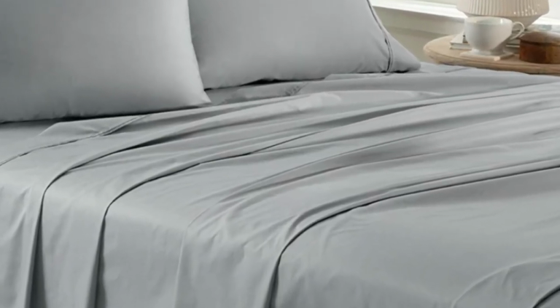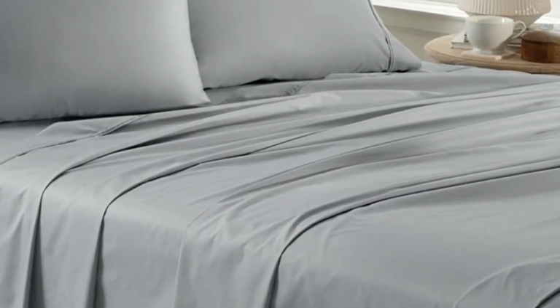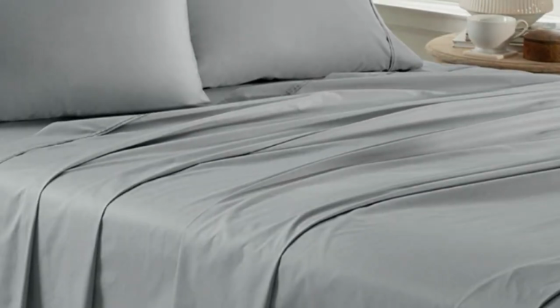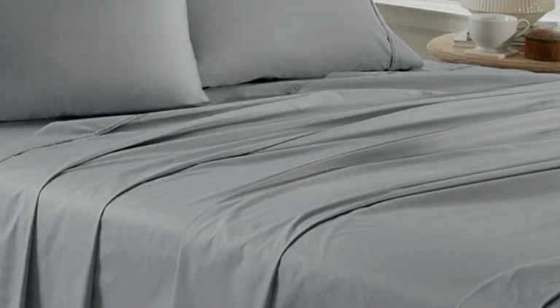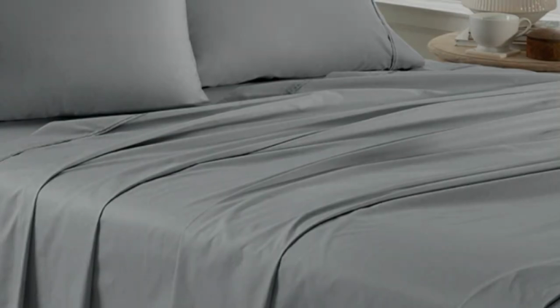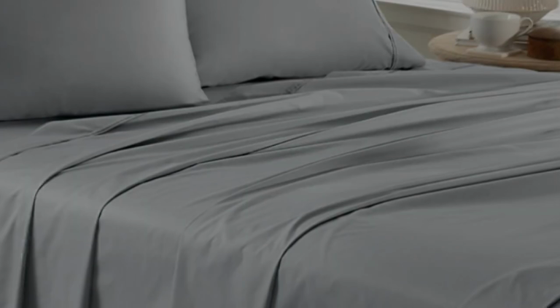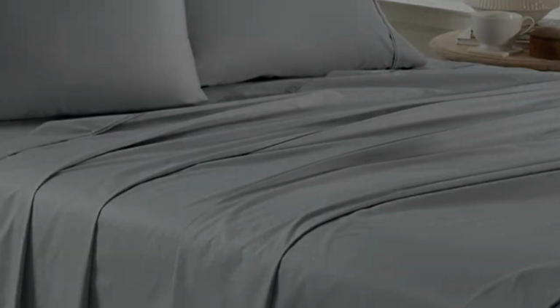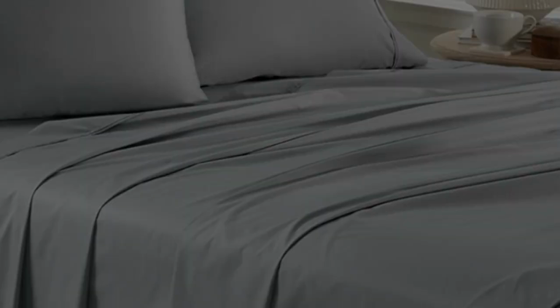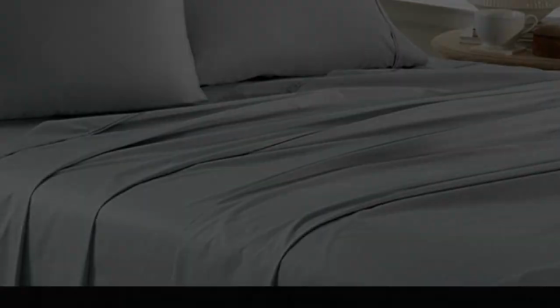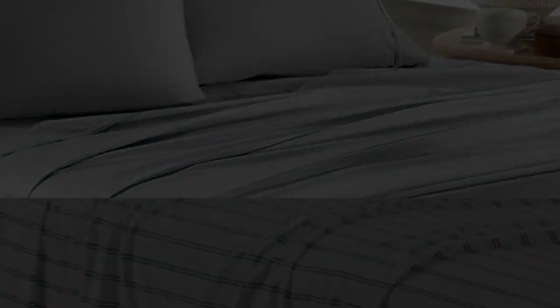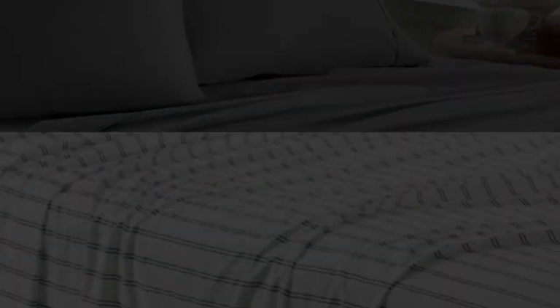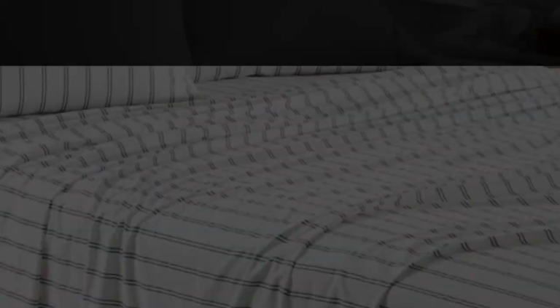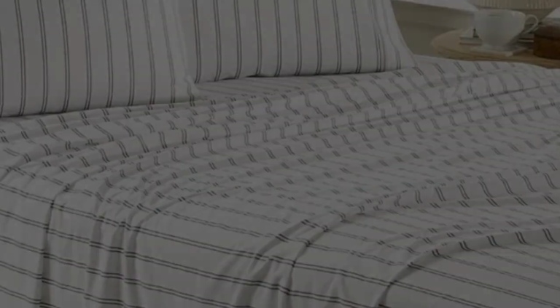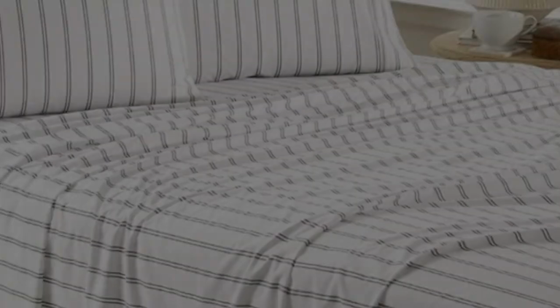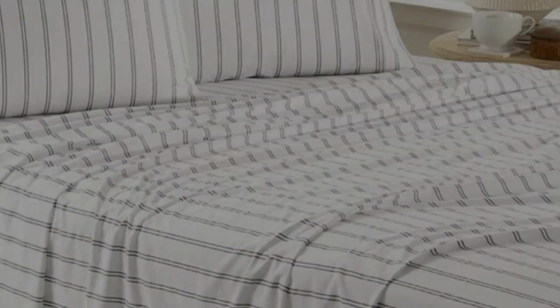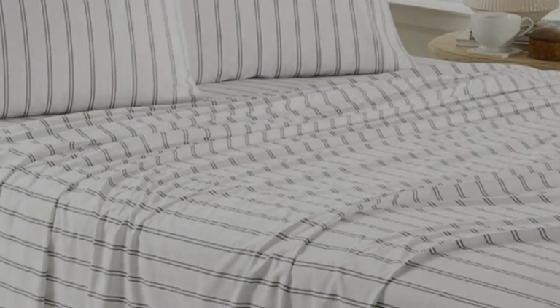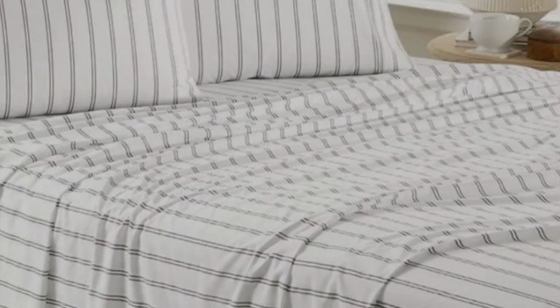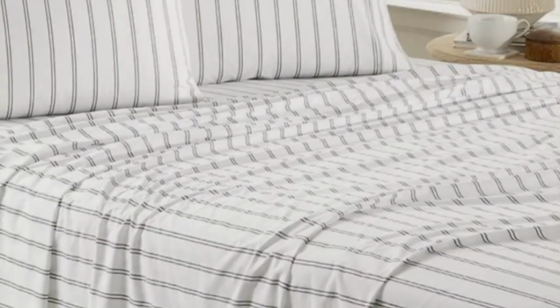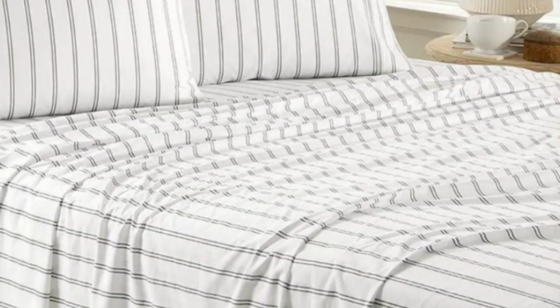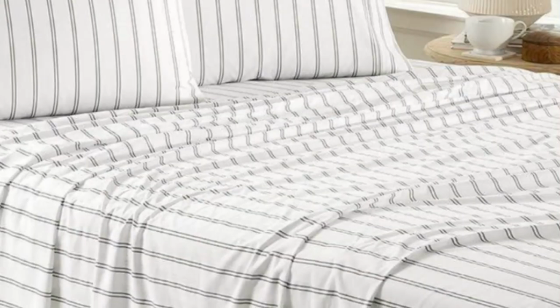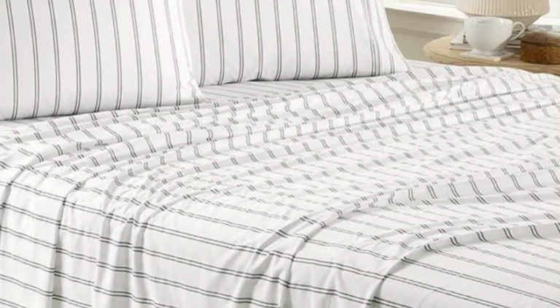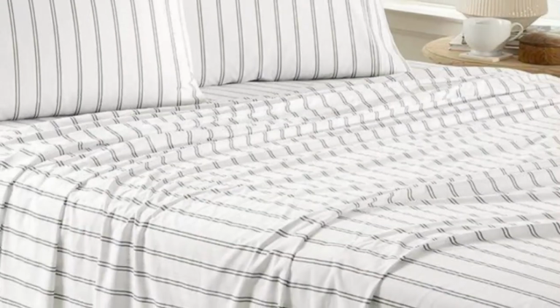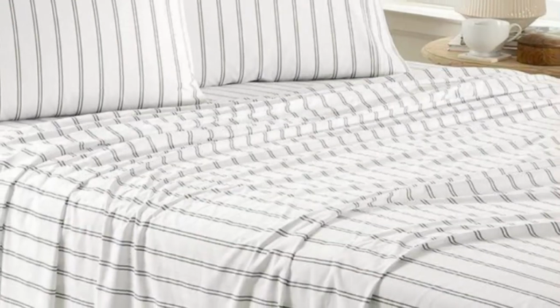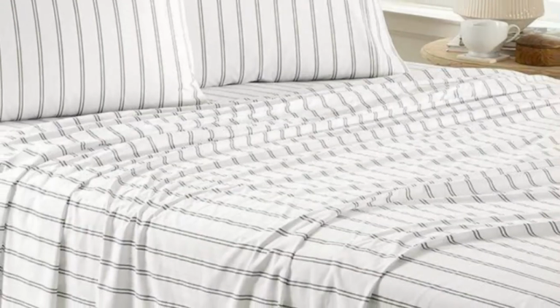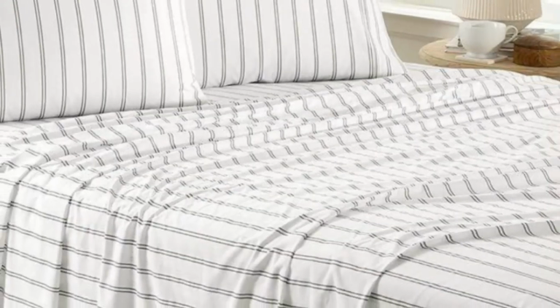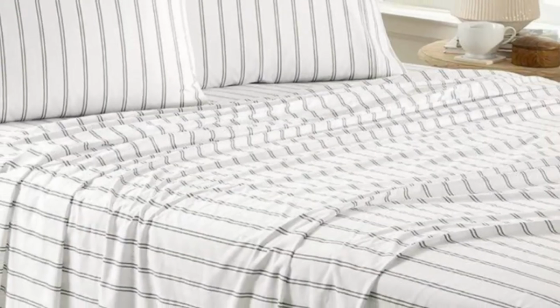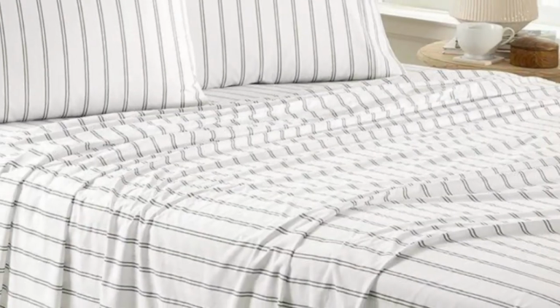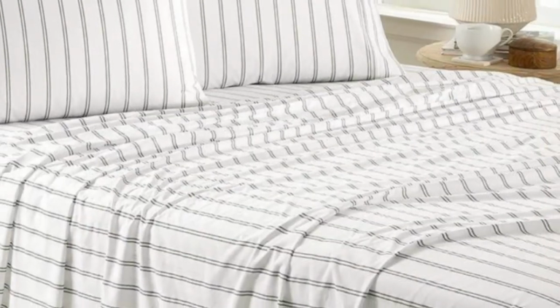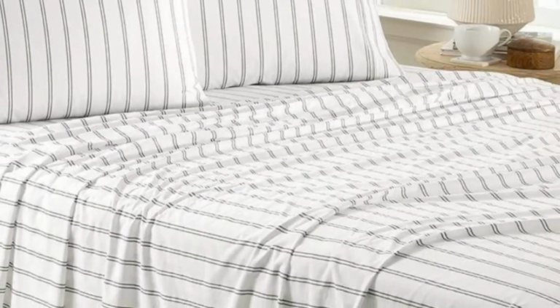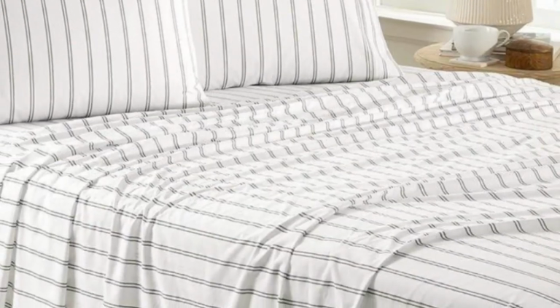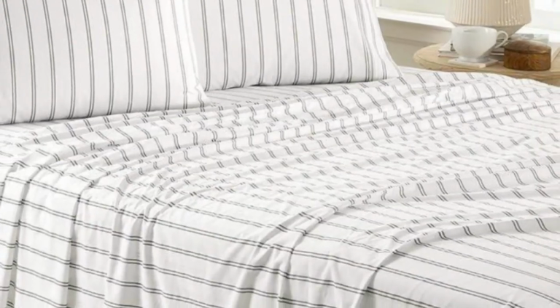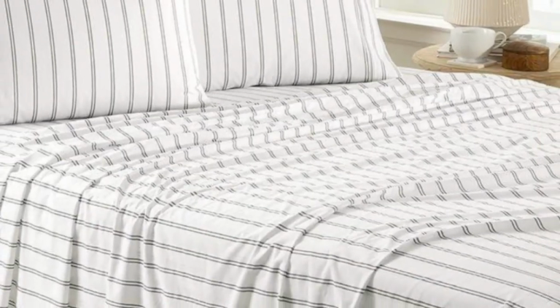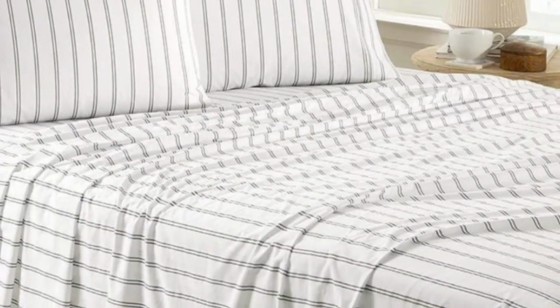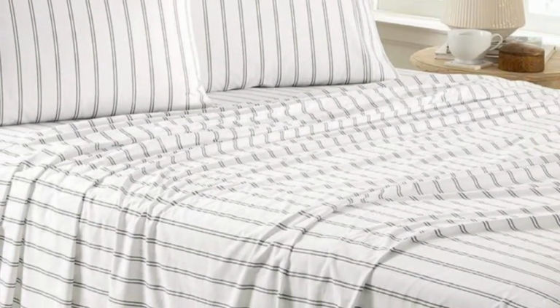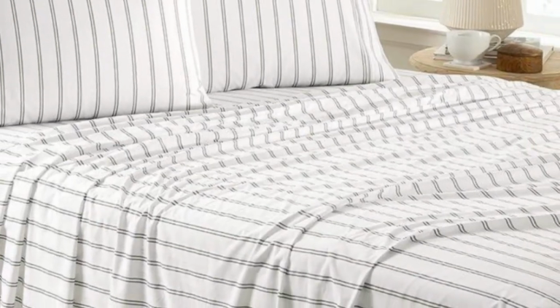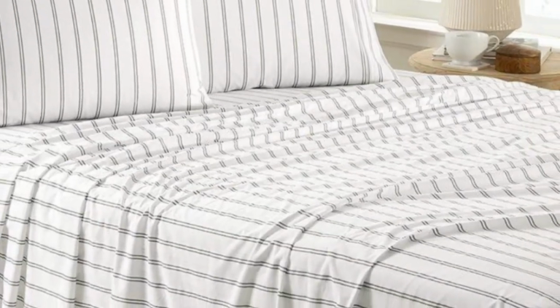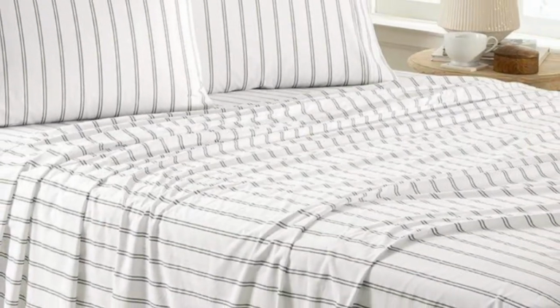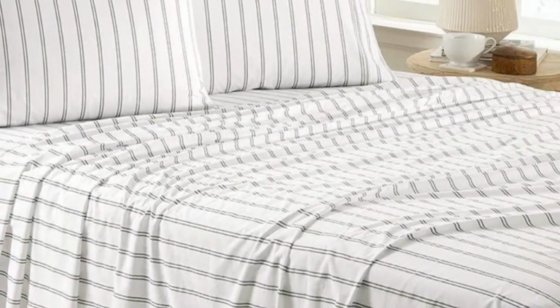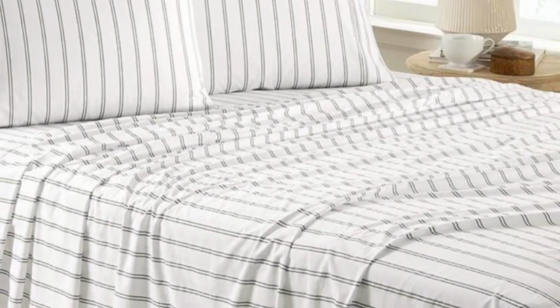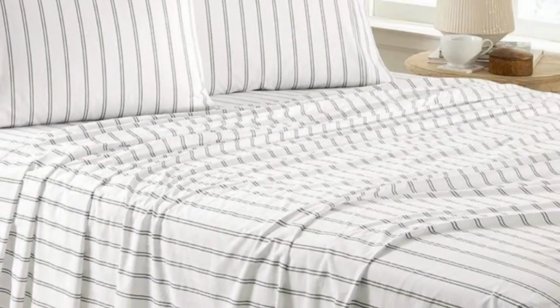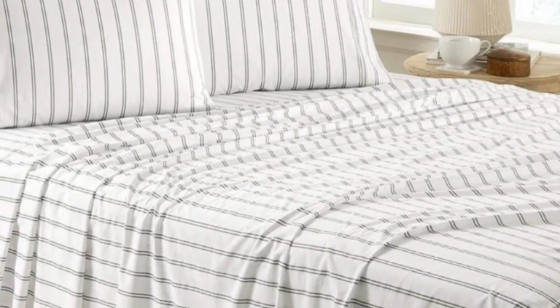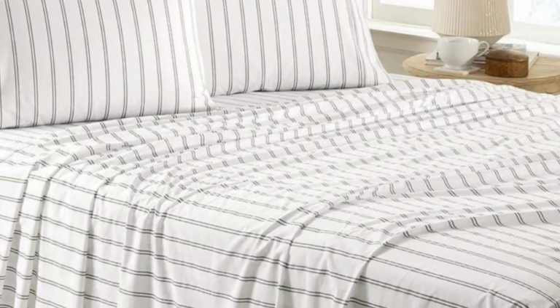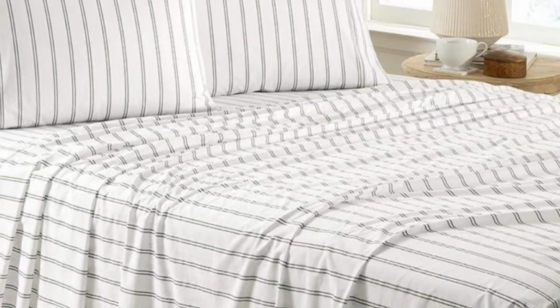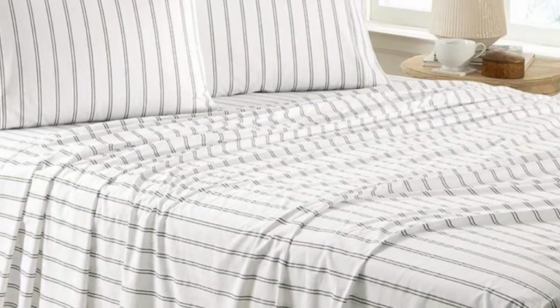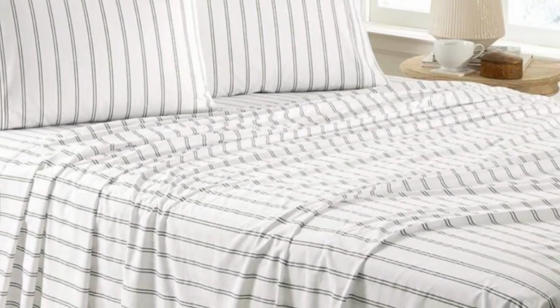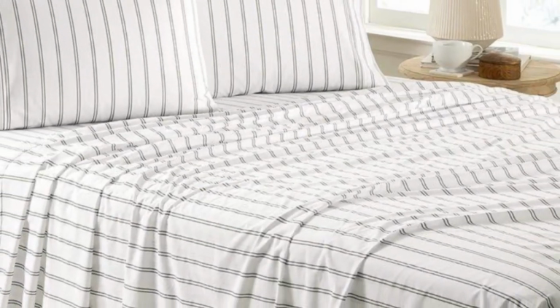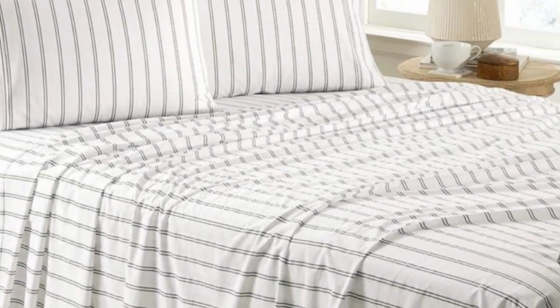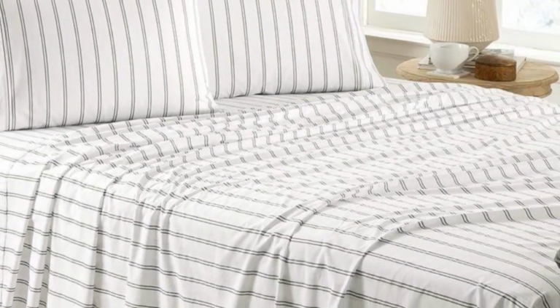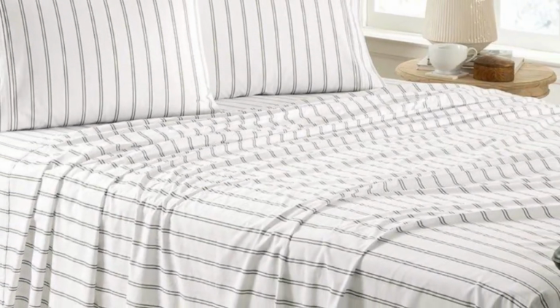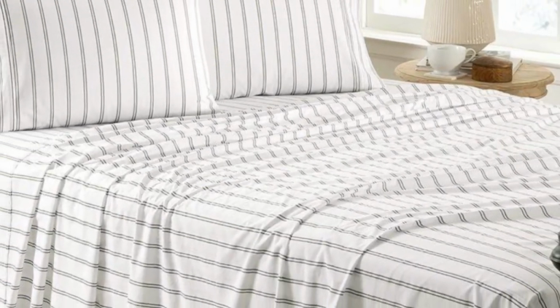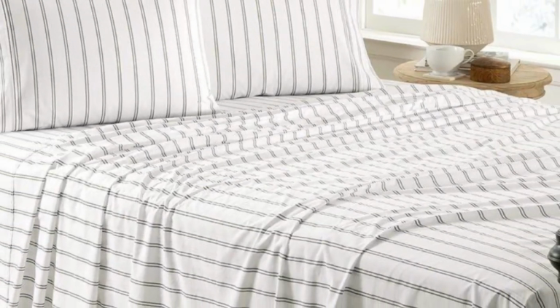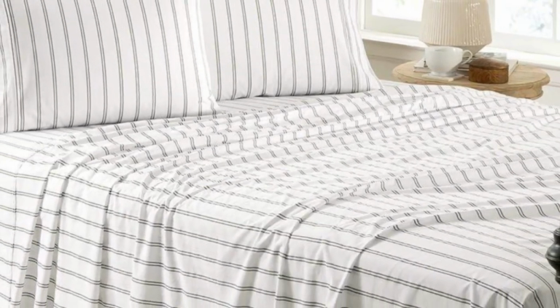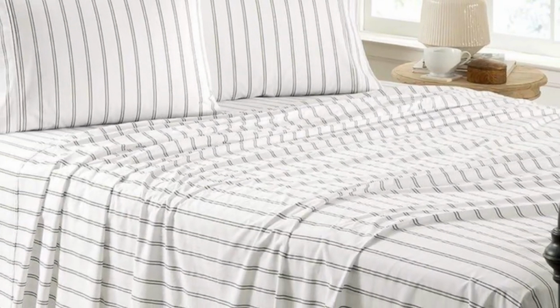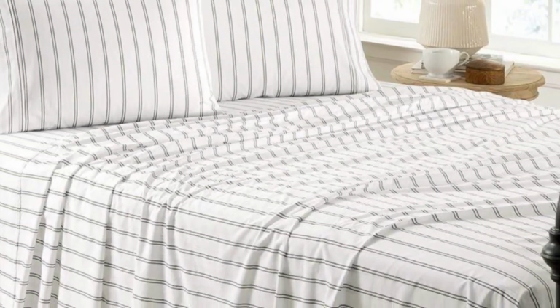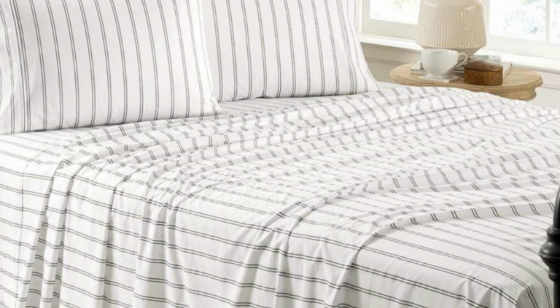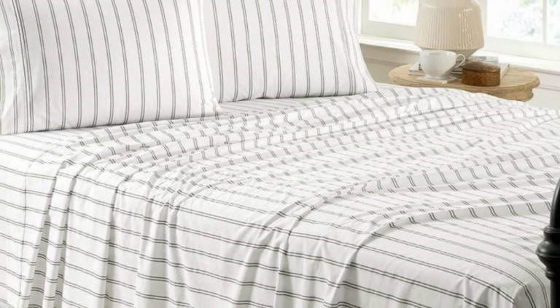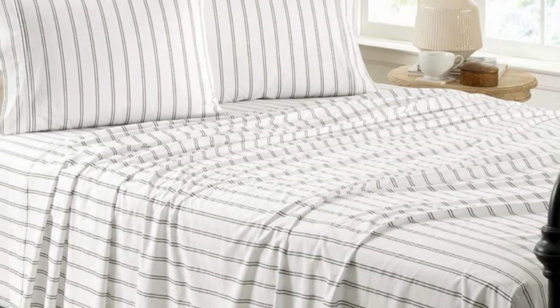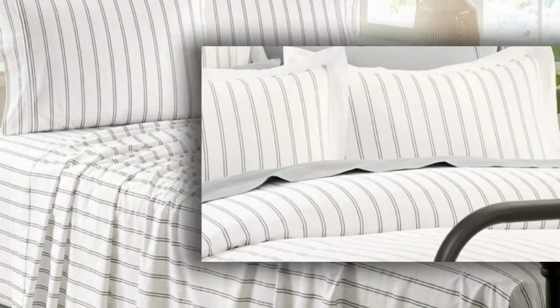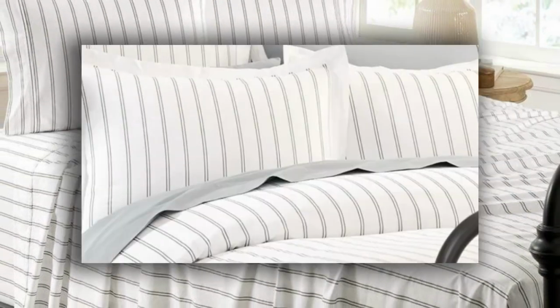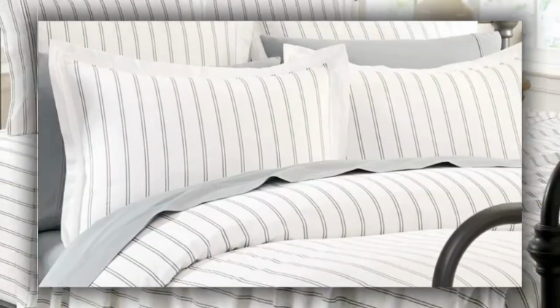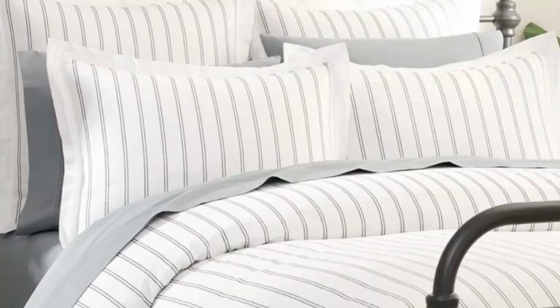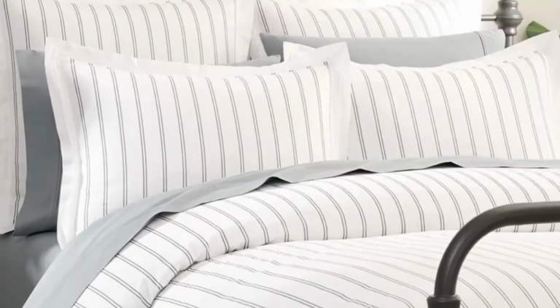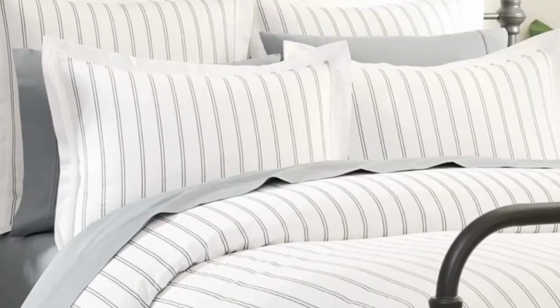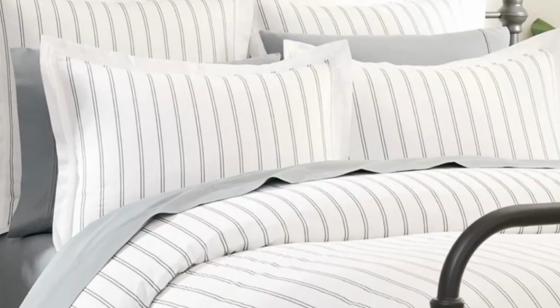One tester also commented that while the sheet set was initially on the rougher side, it softened up more after washing.